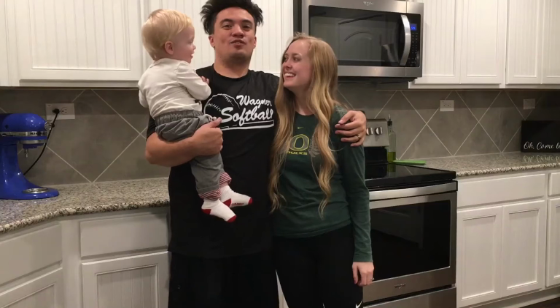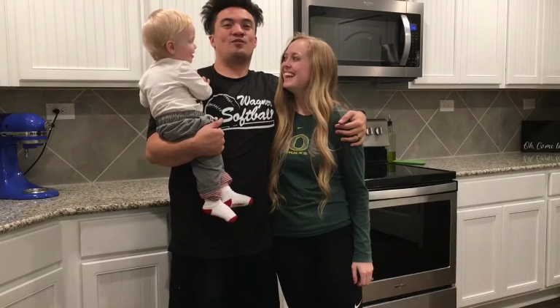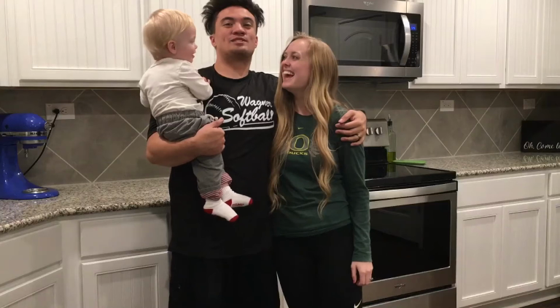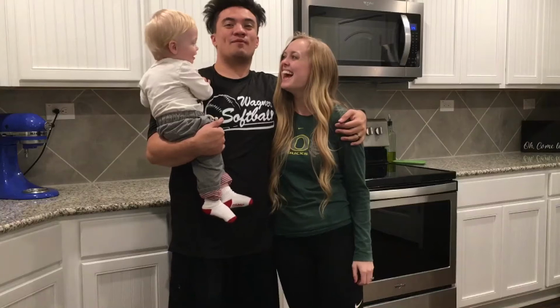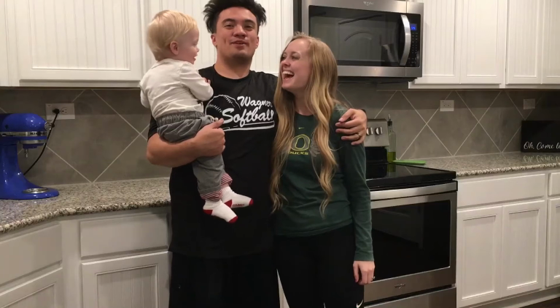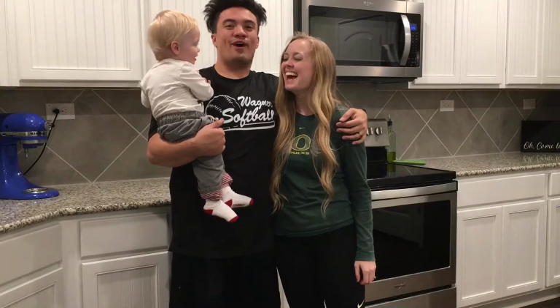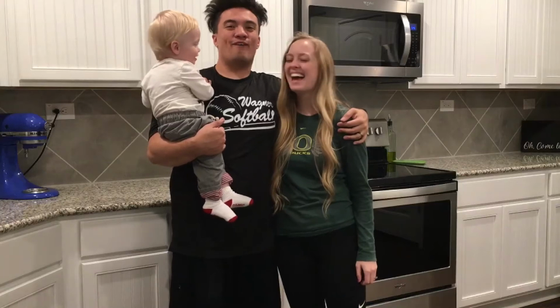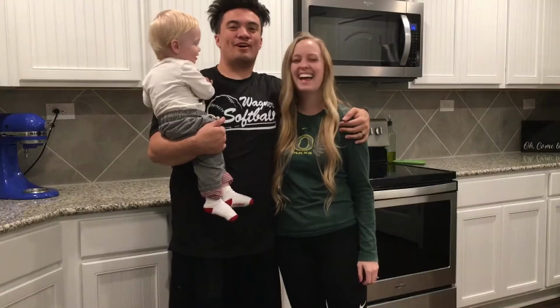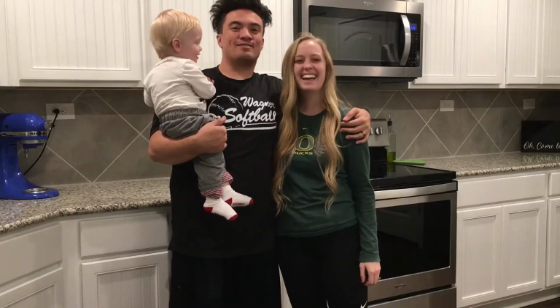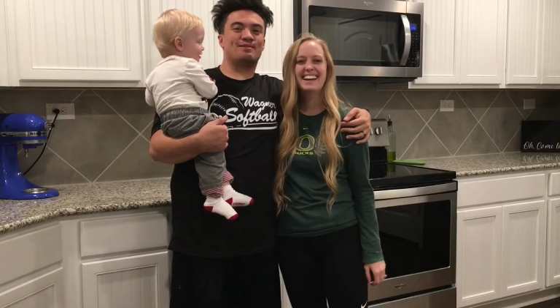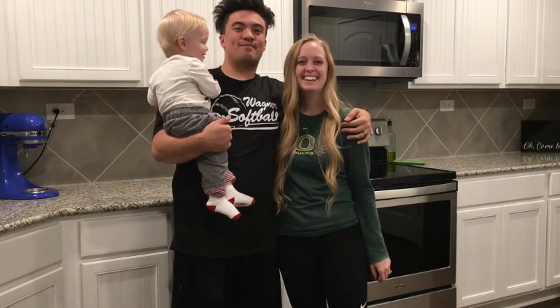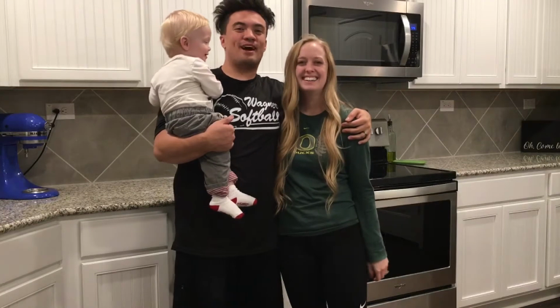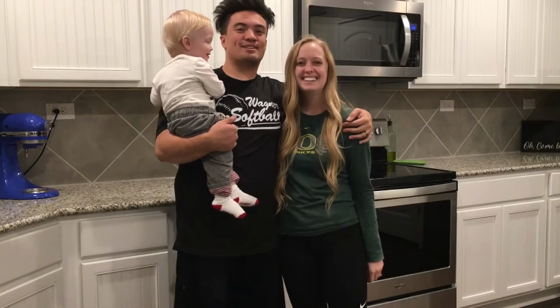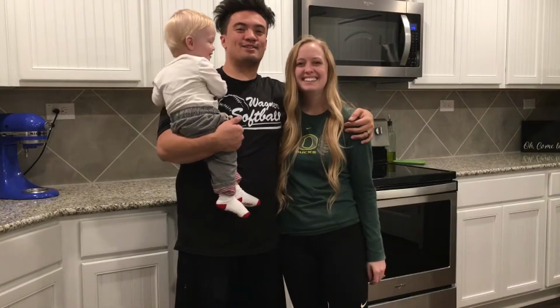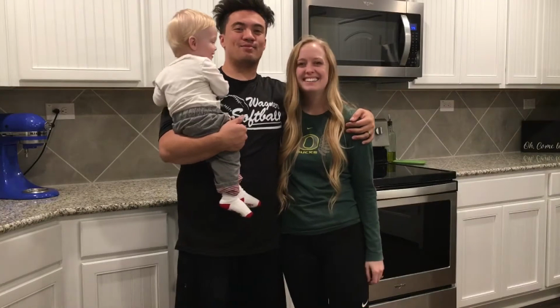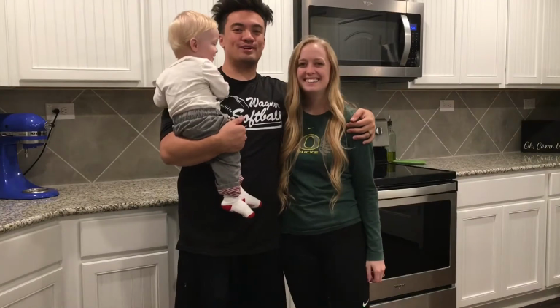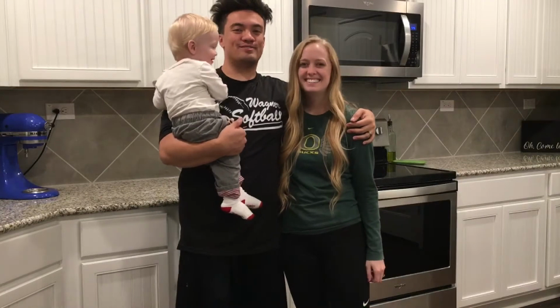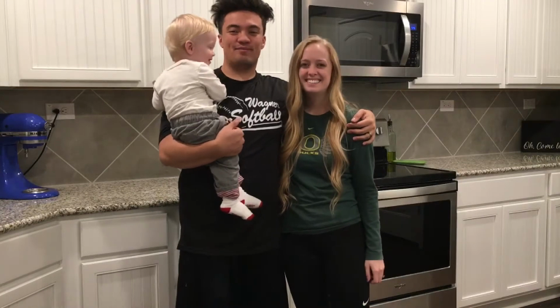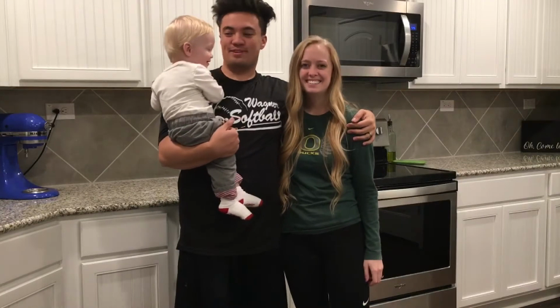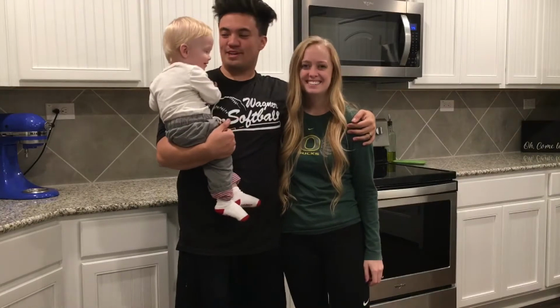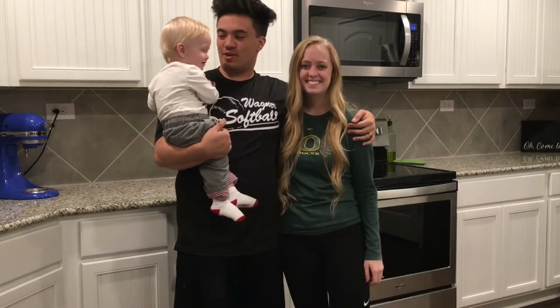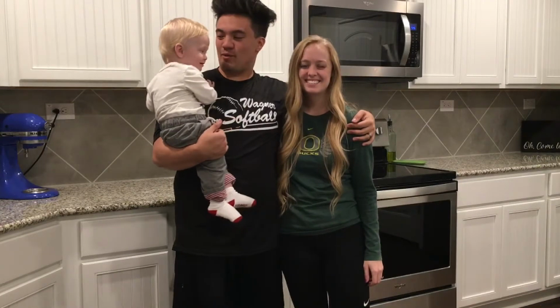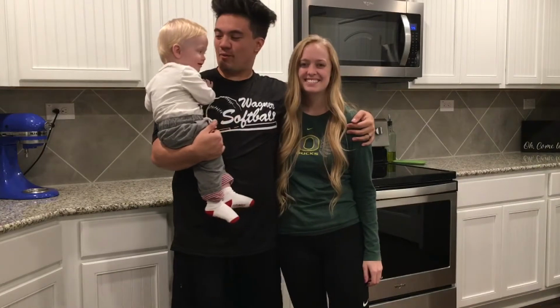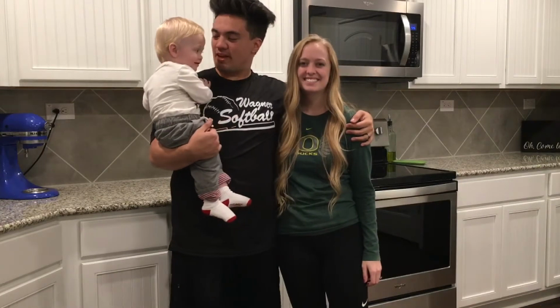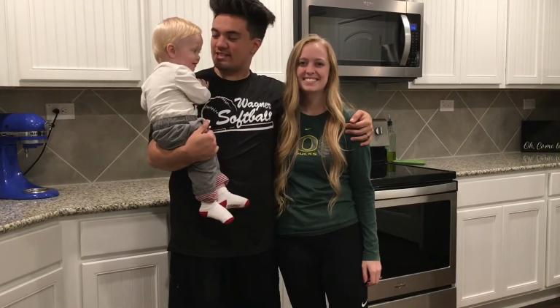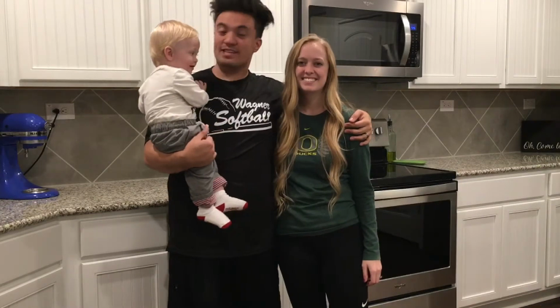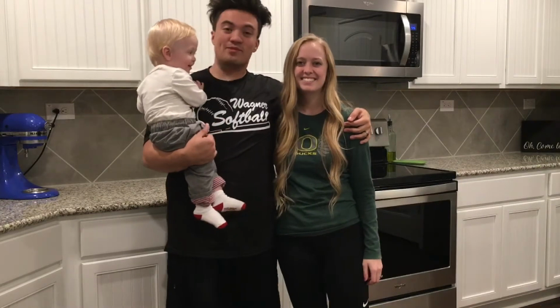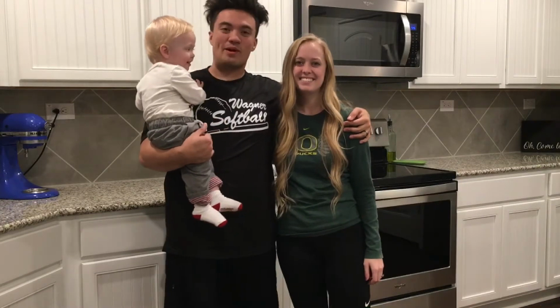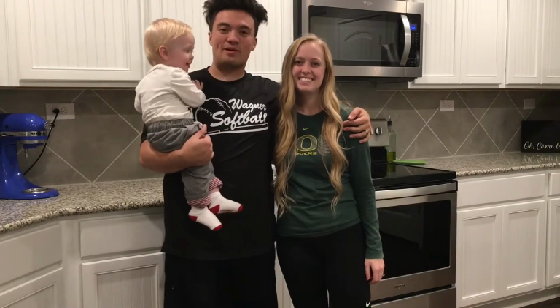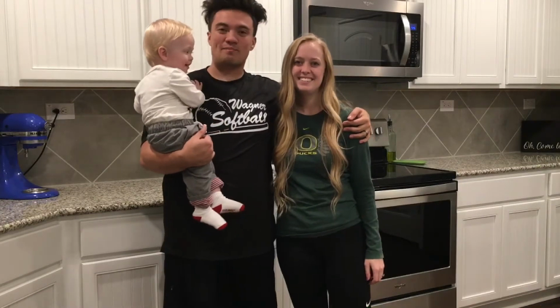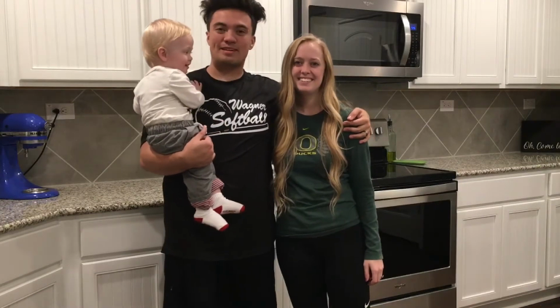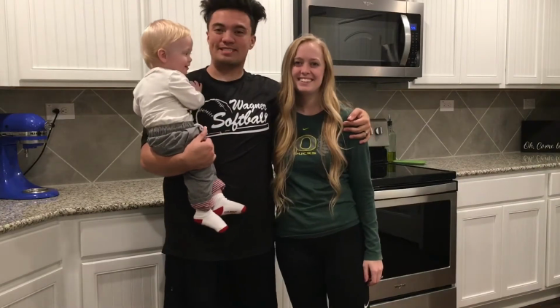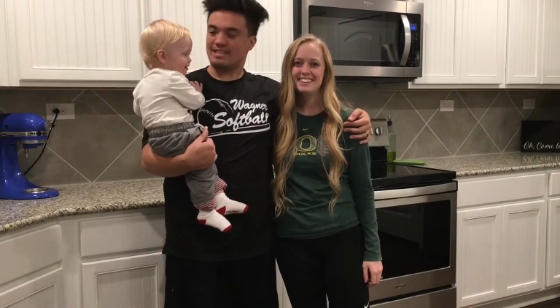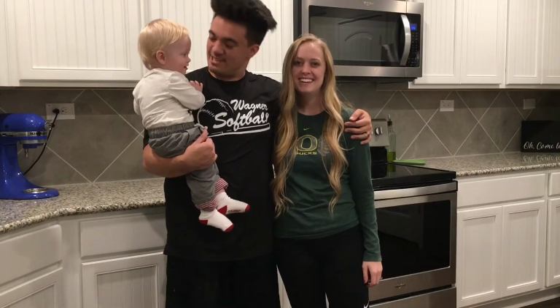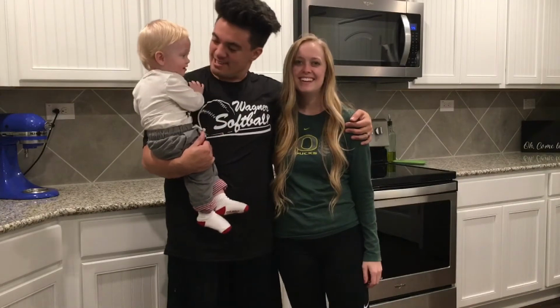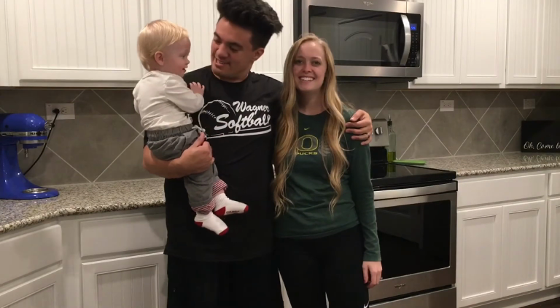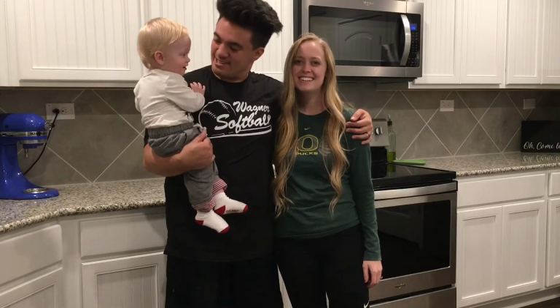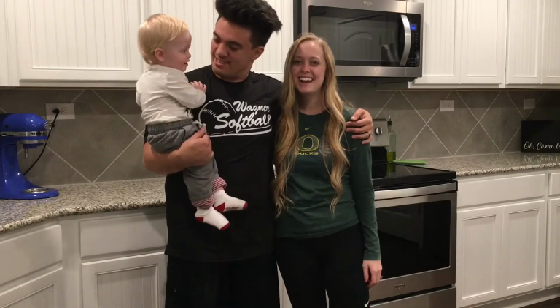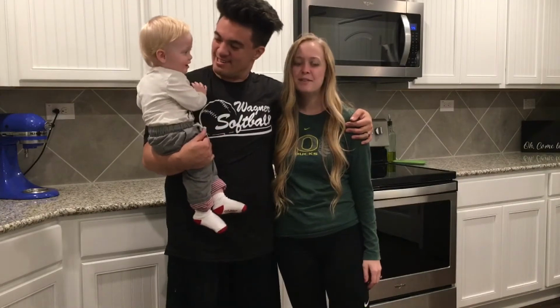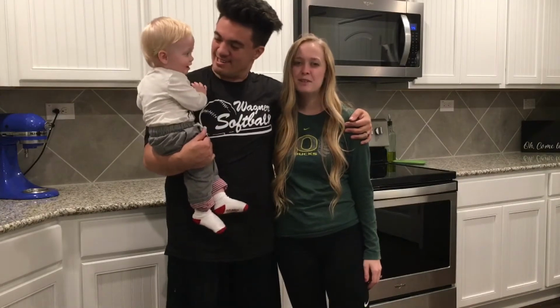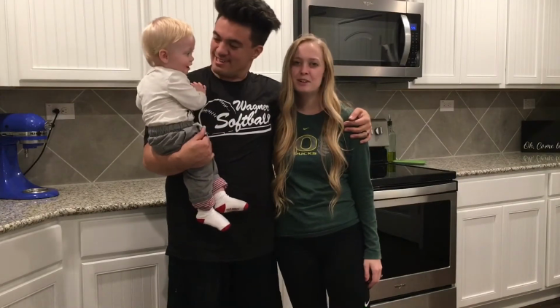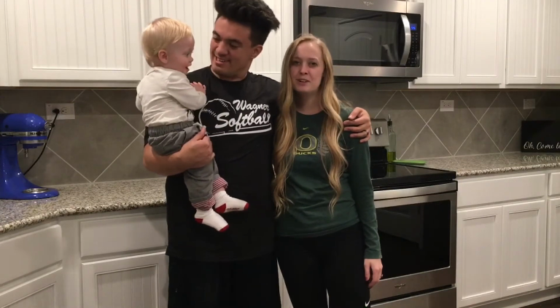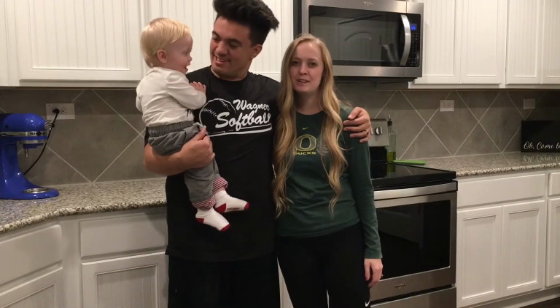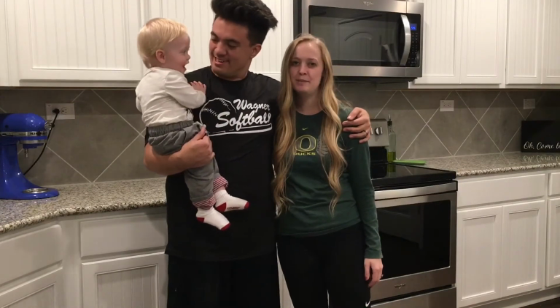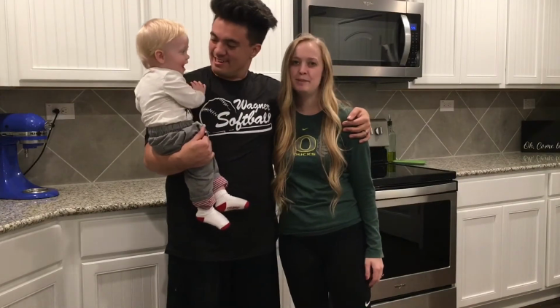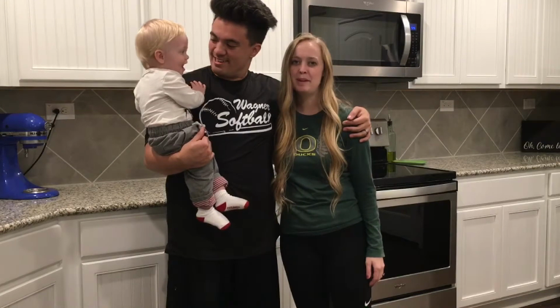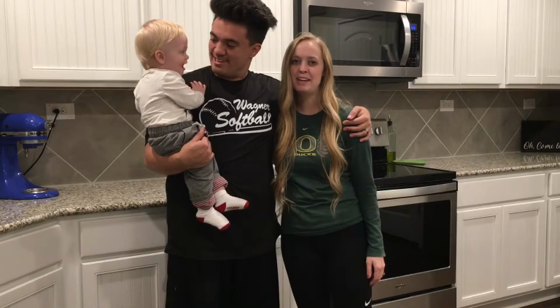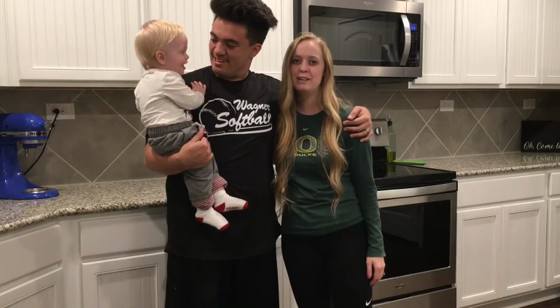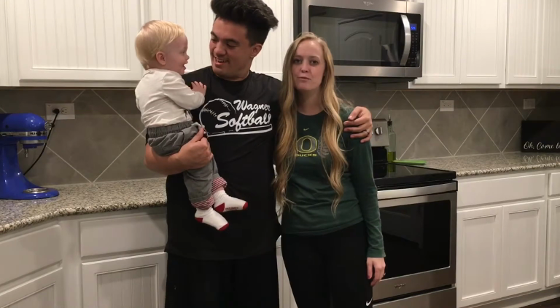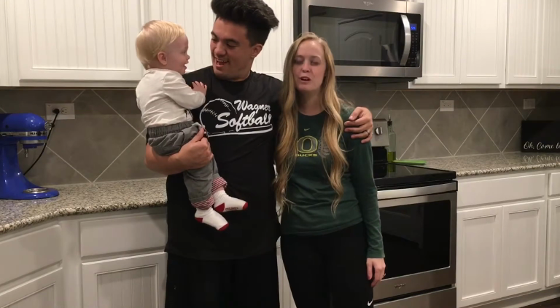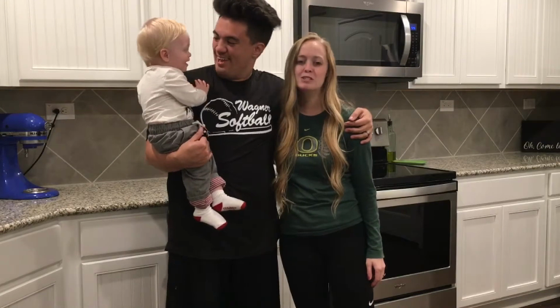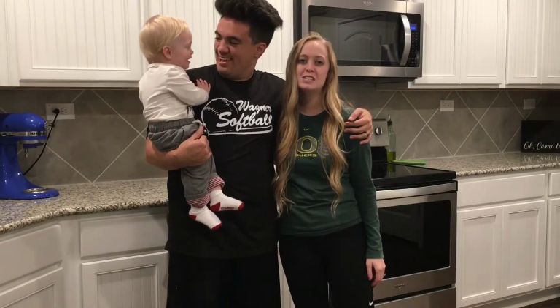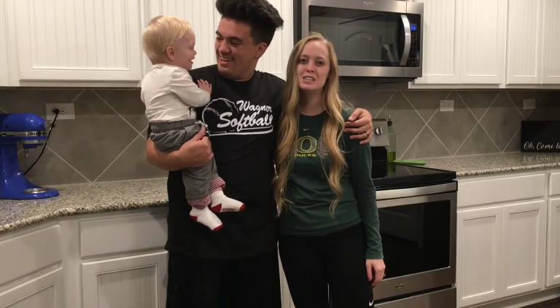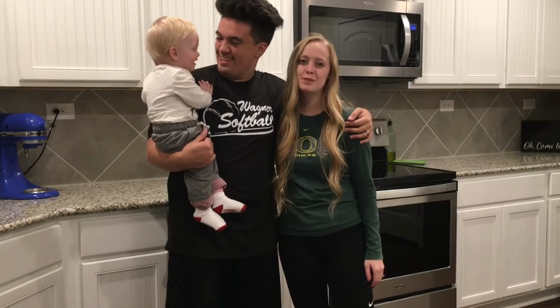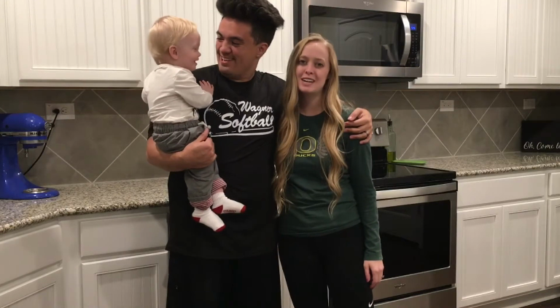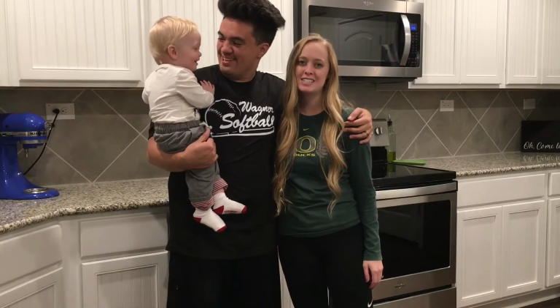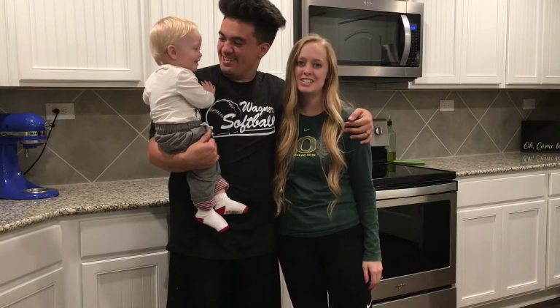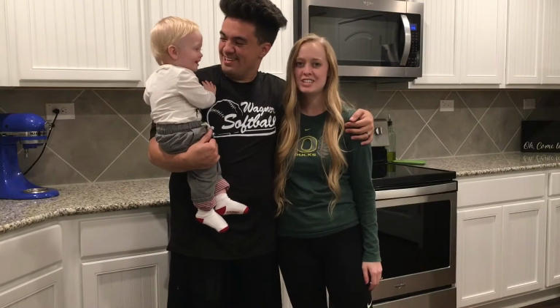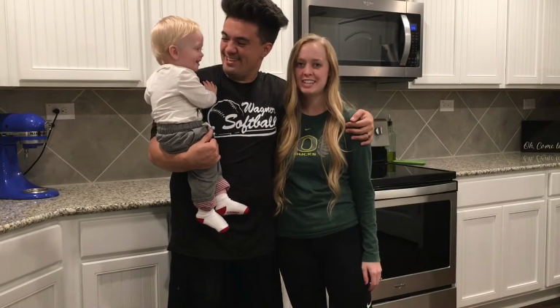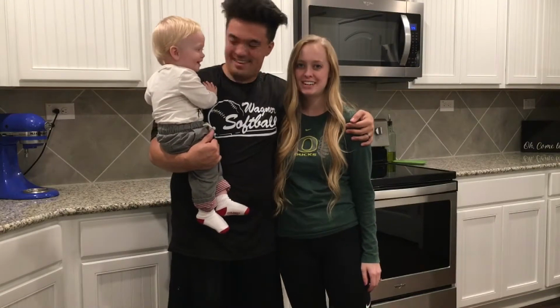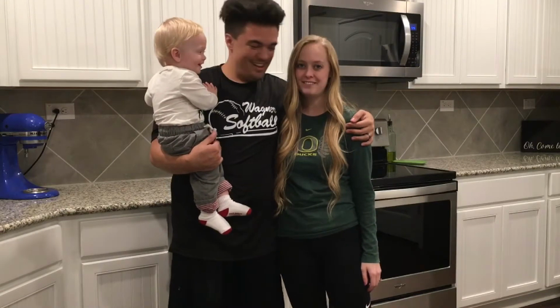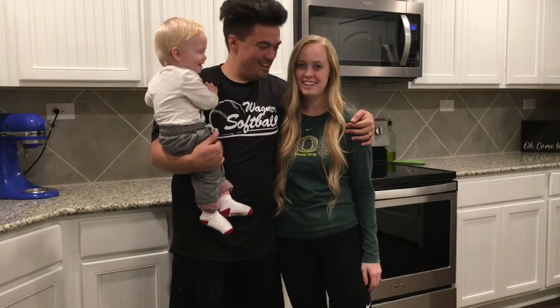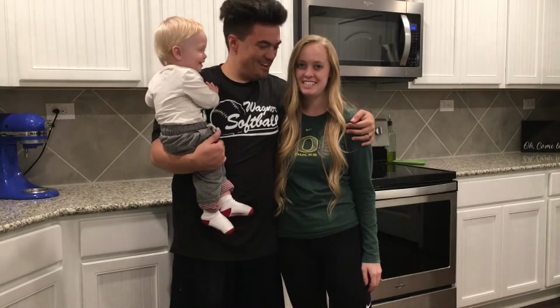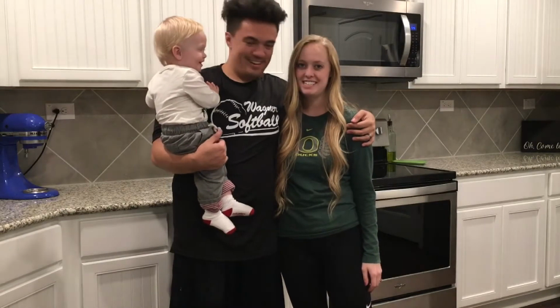What's up y'all? Welcome back to Du Bois Family Dinner where we like to eat well on a budget. Tonight we're going to be making roasted ranch chicken and veggies.